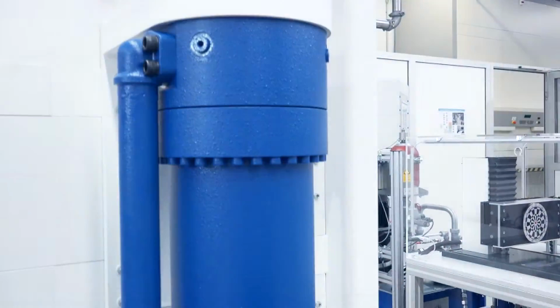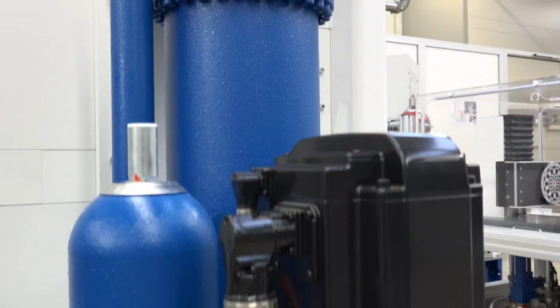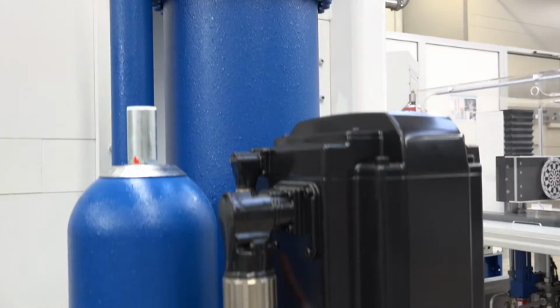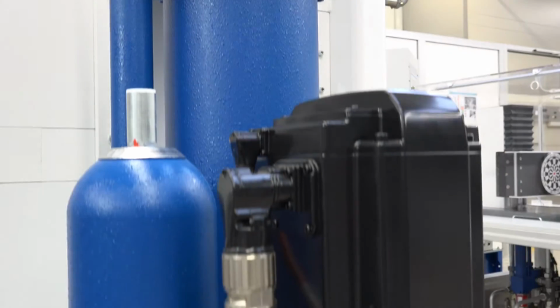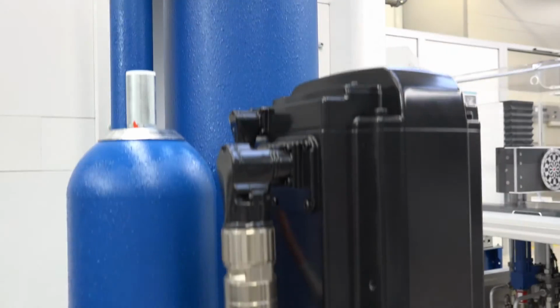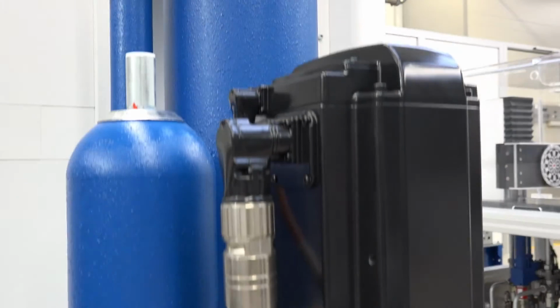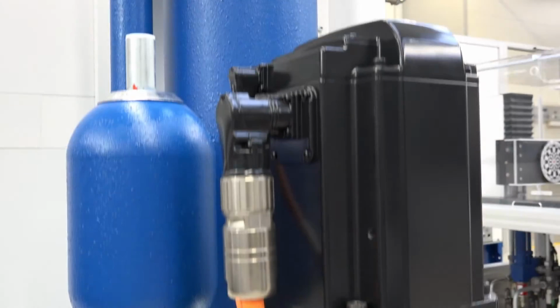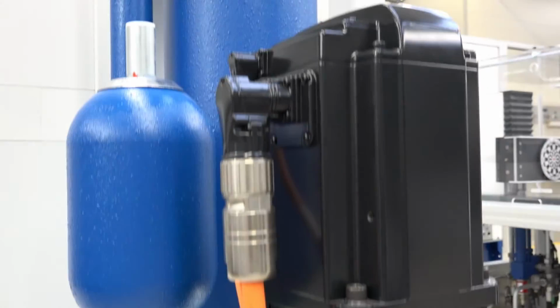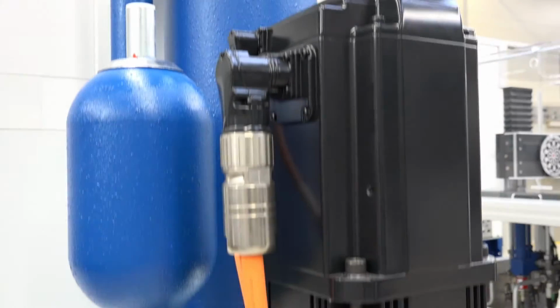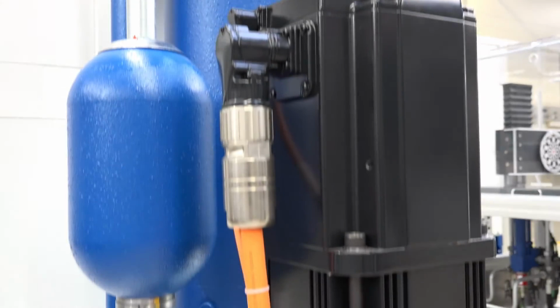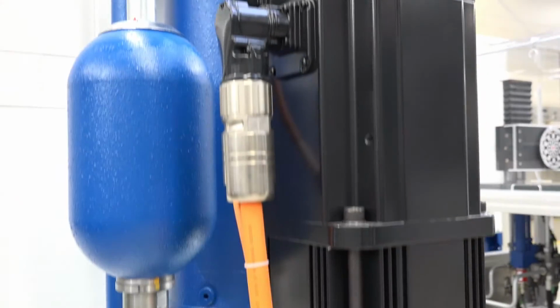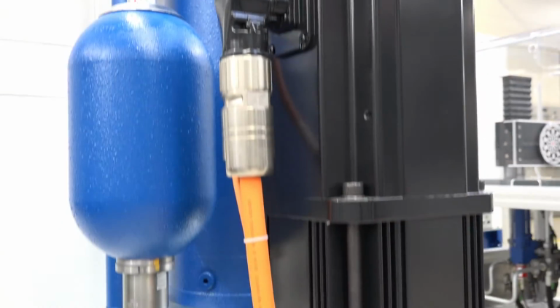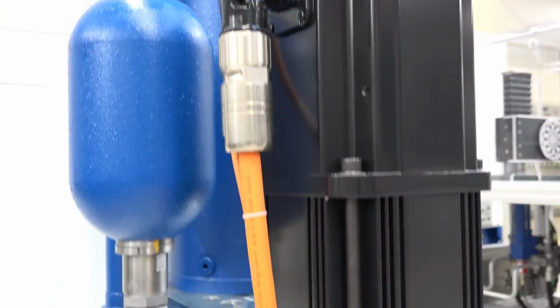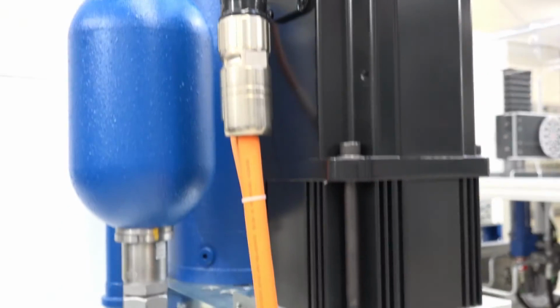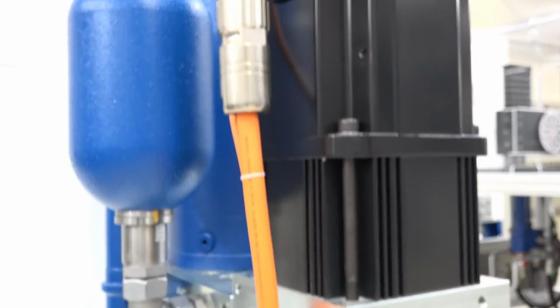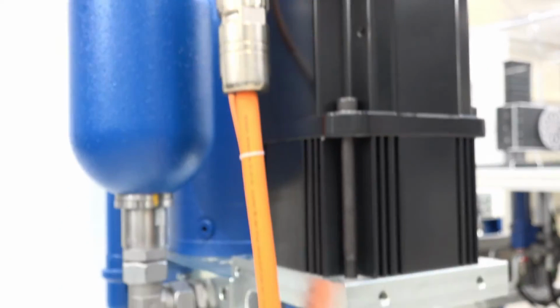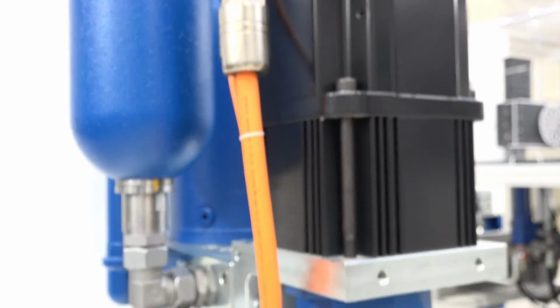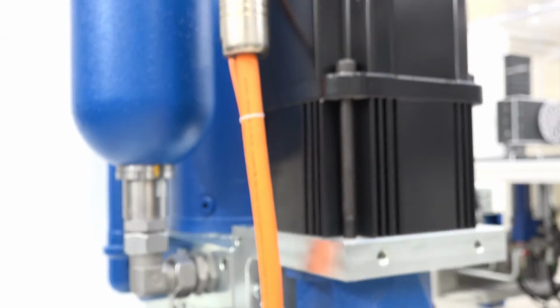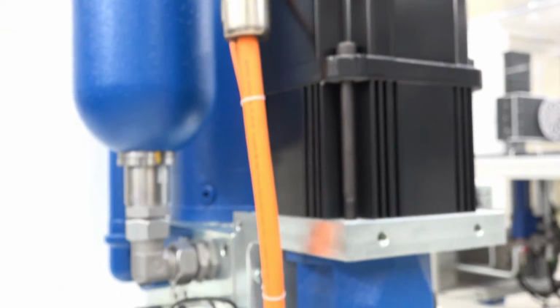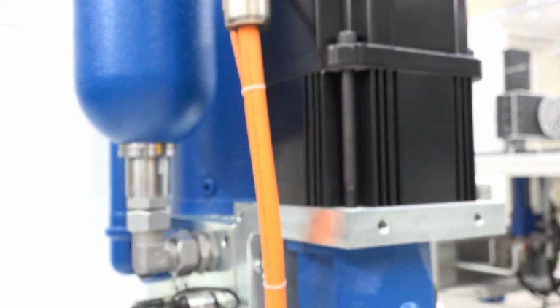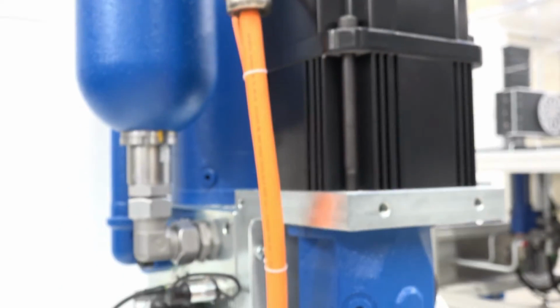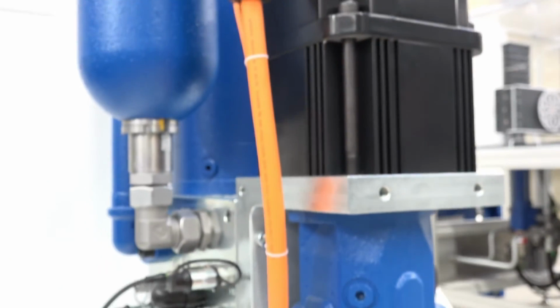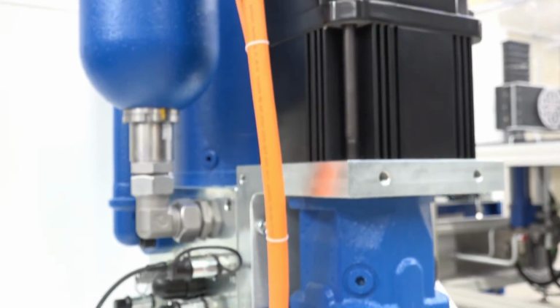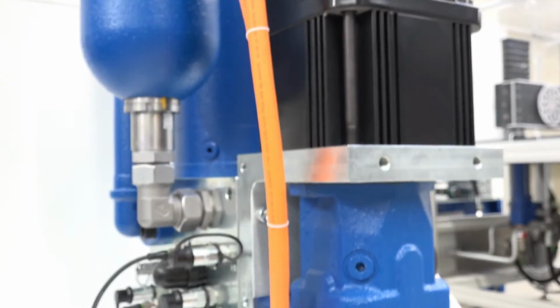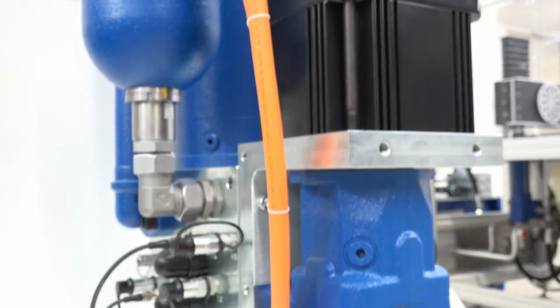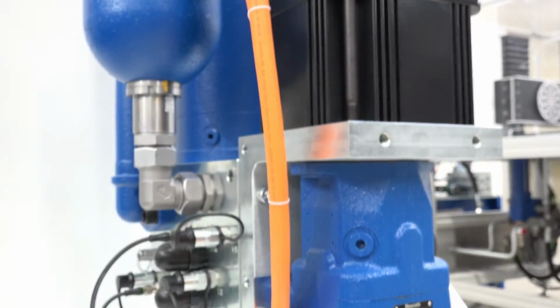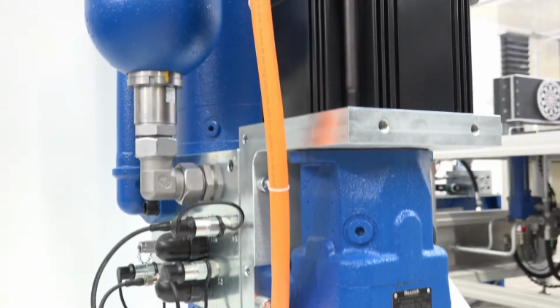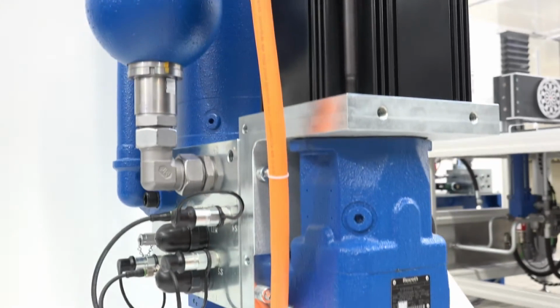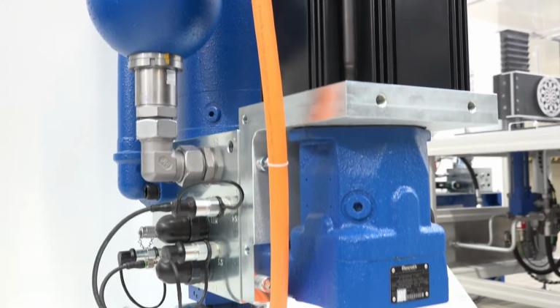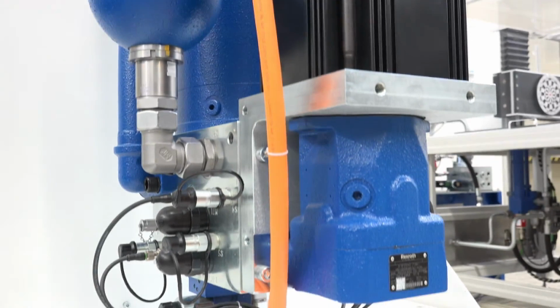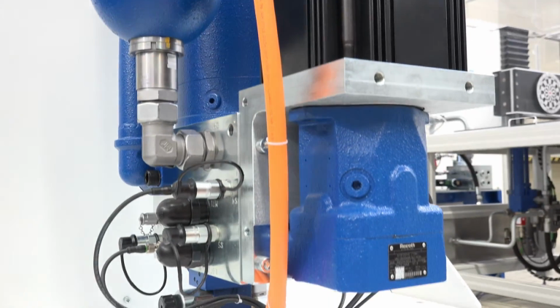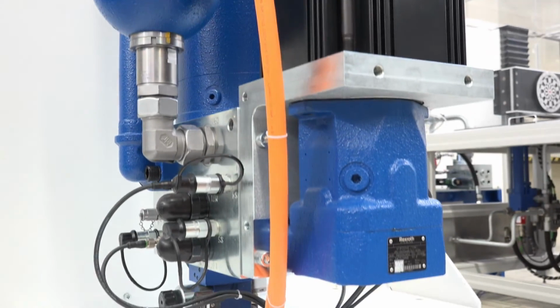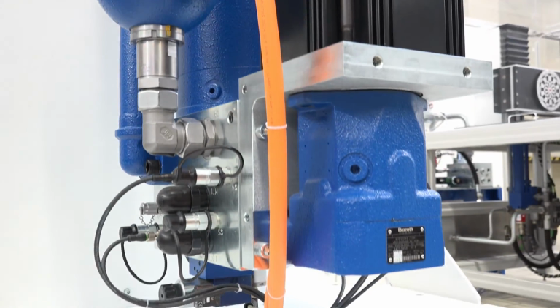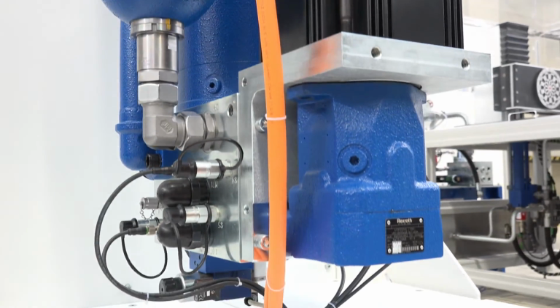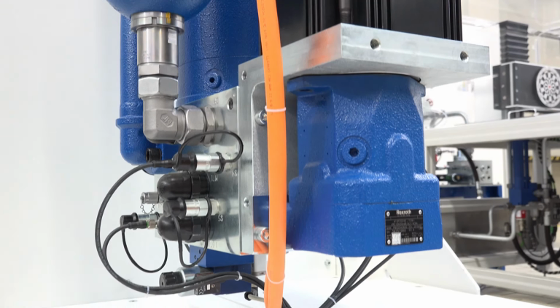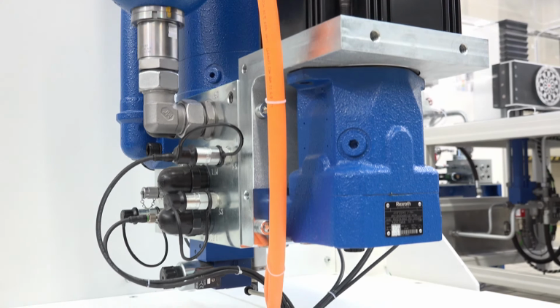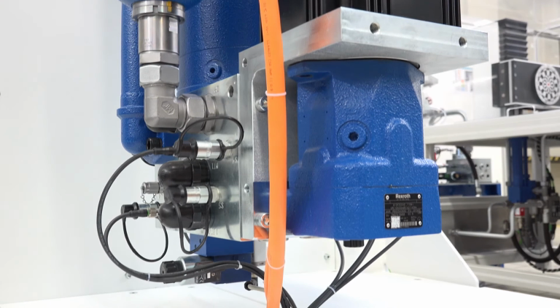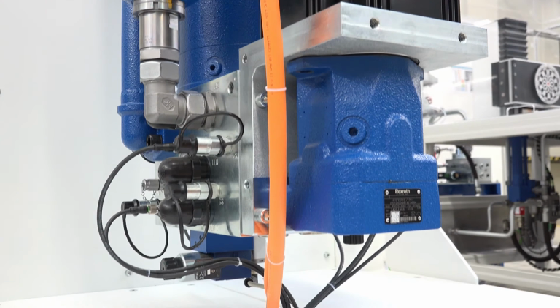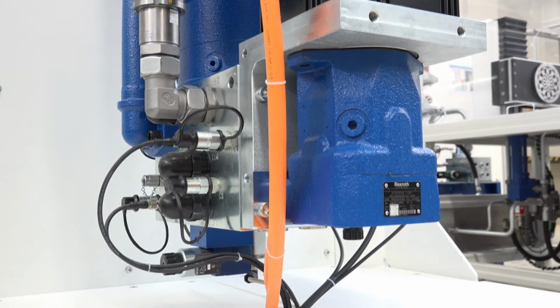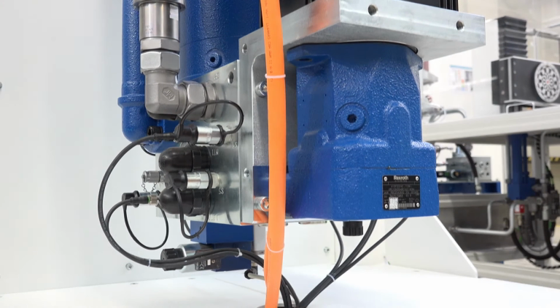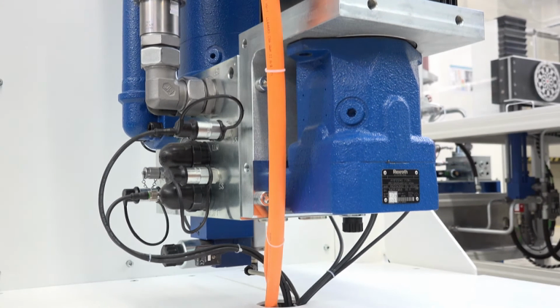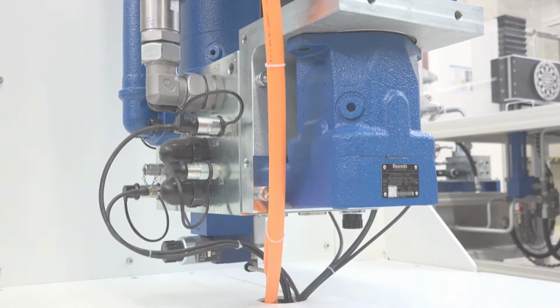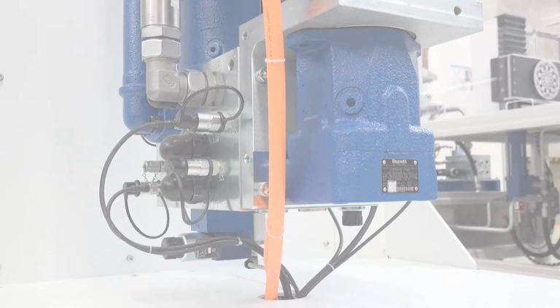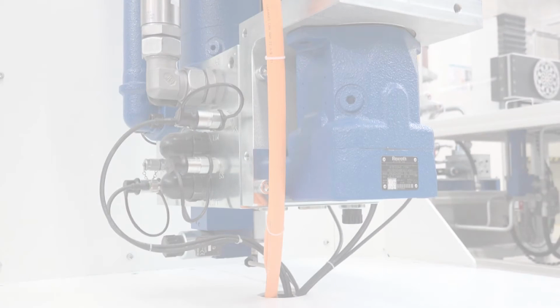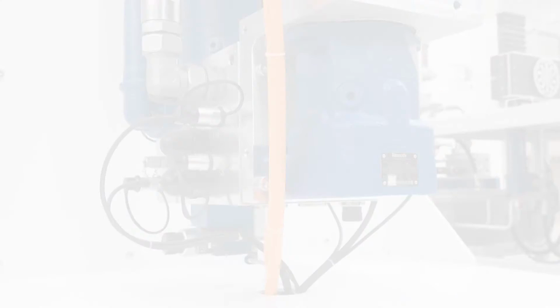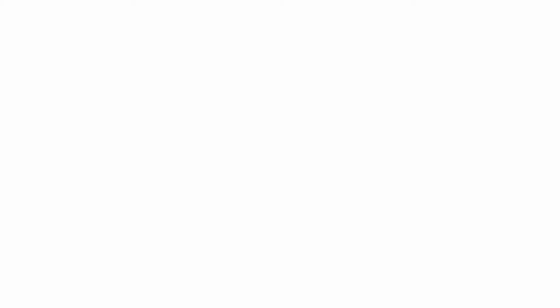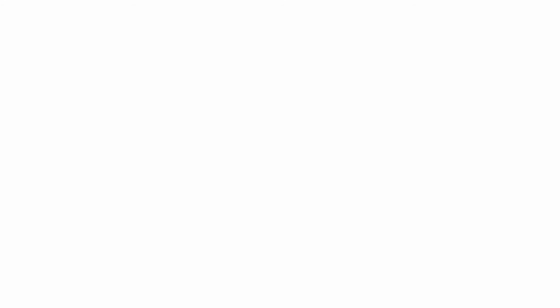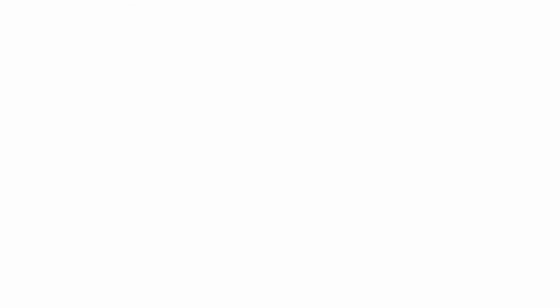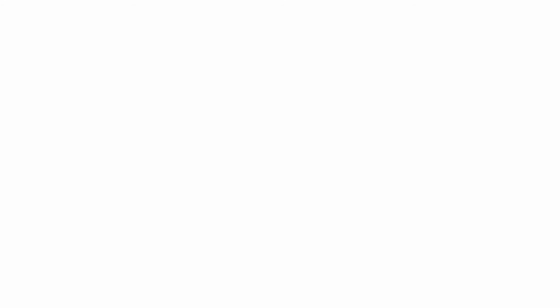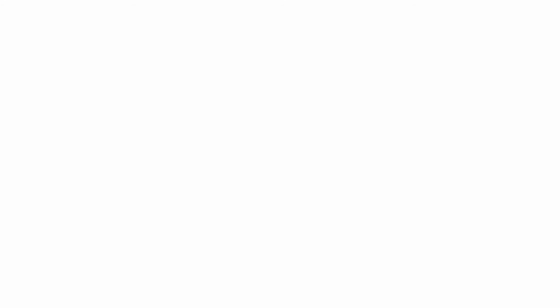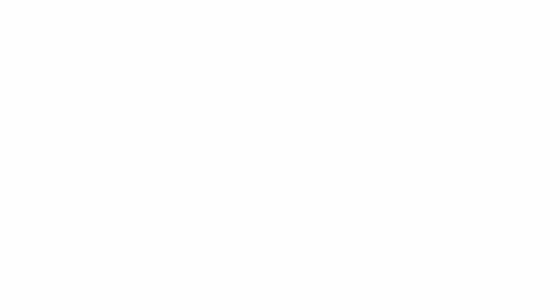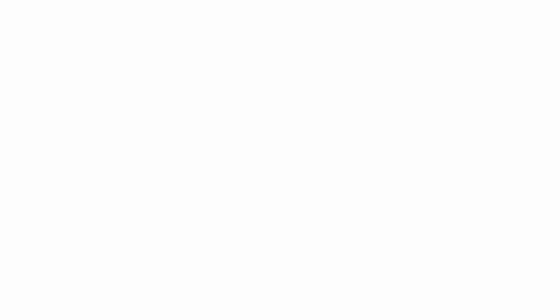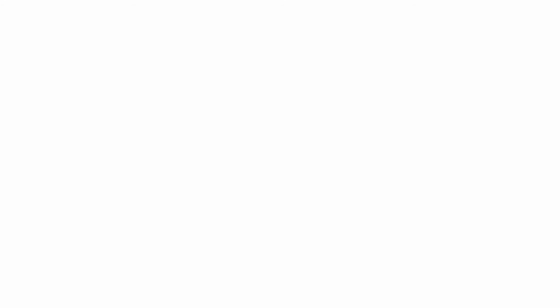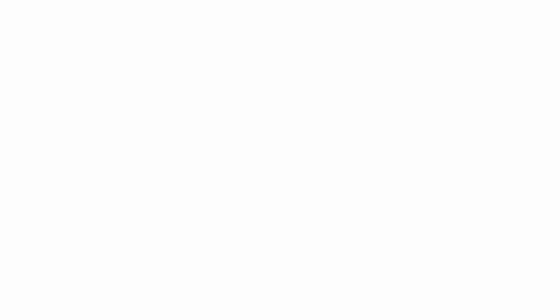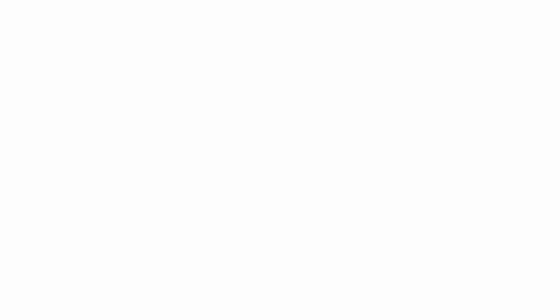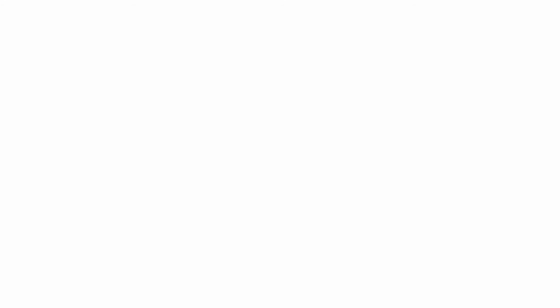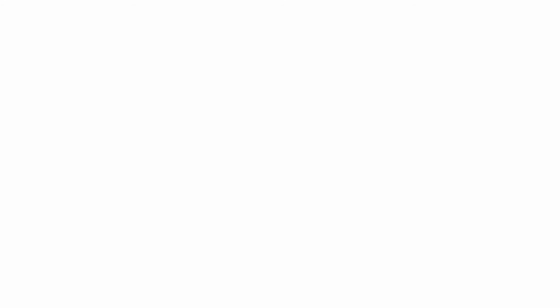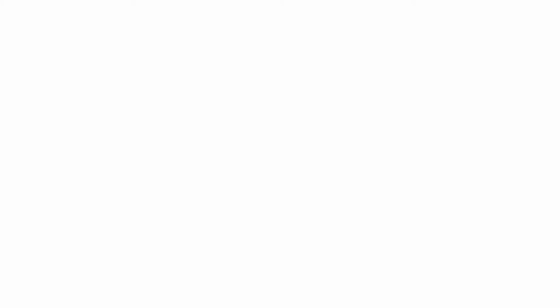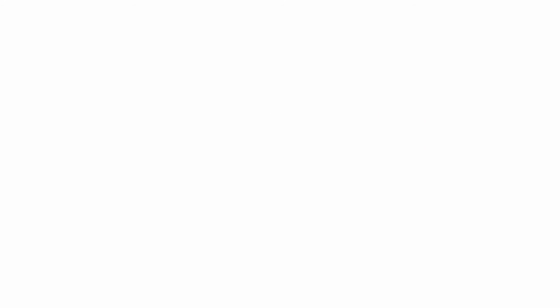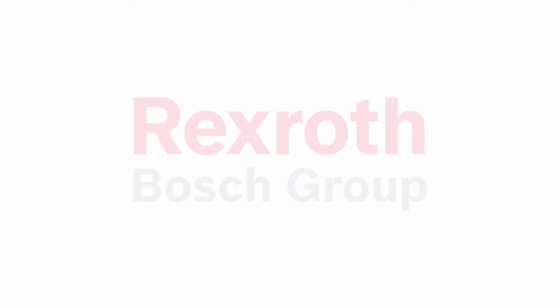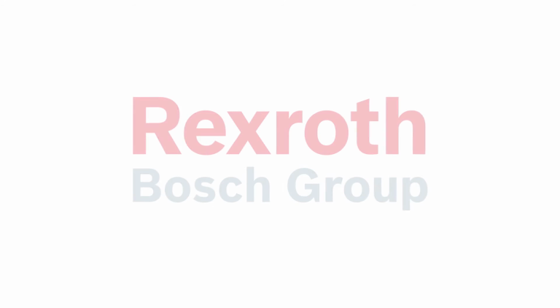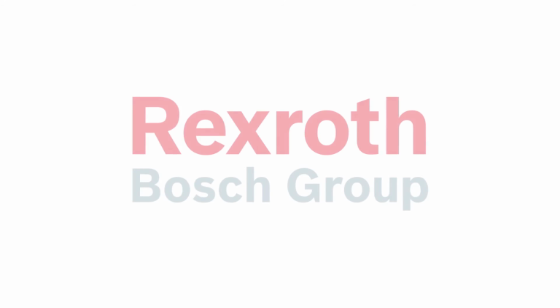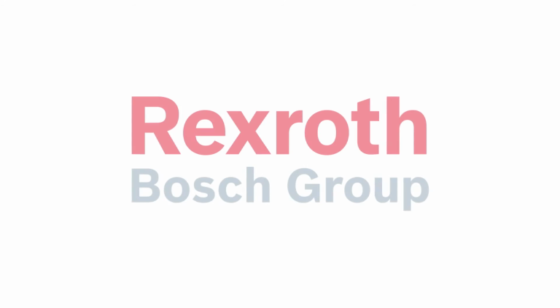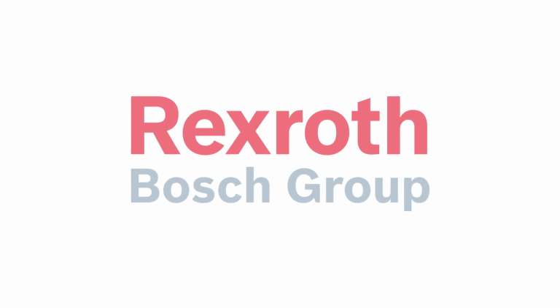Self-contained servo-hydraulic linear axes from Rexroth. The all-in-one solution. Plug and run.